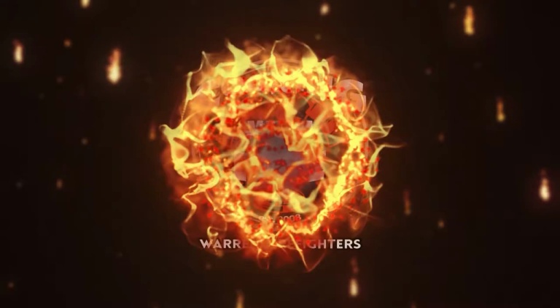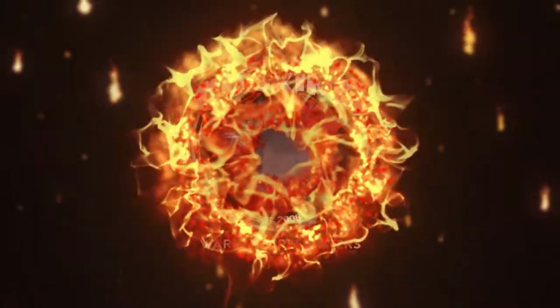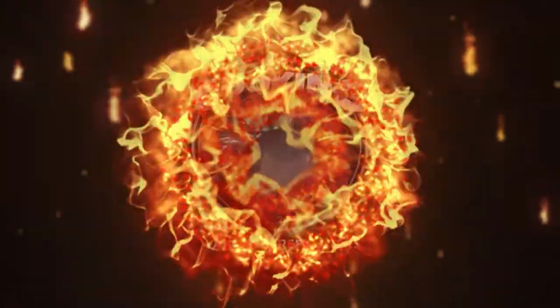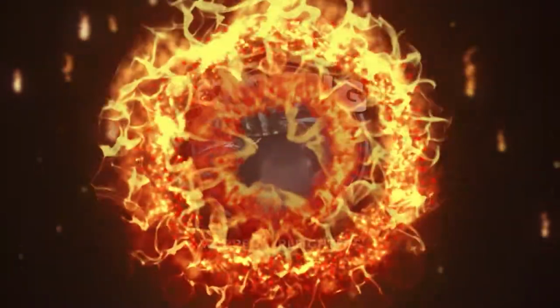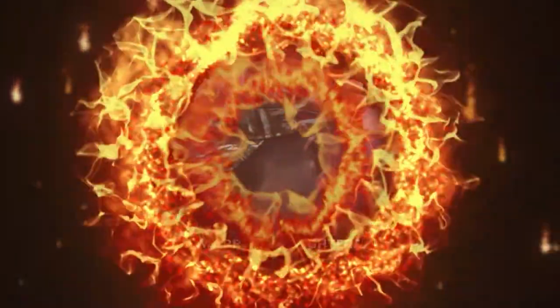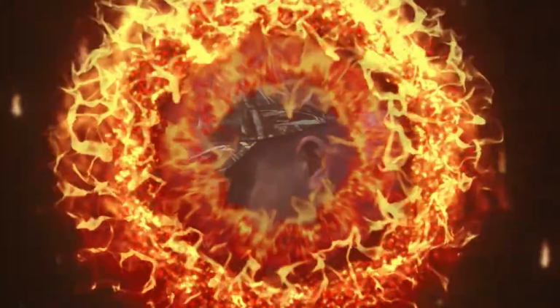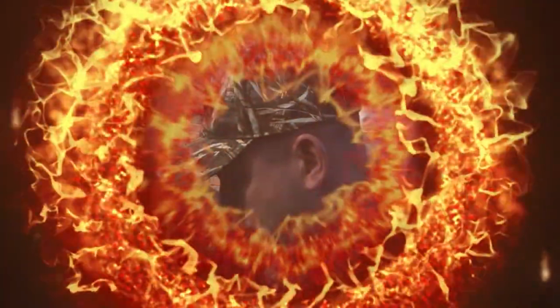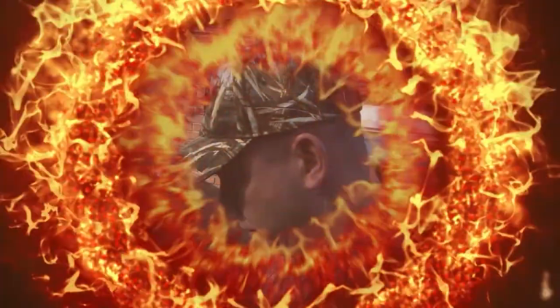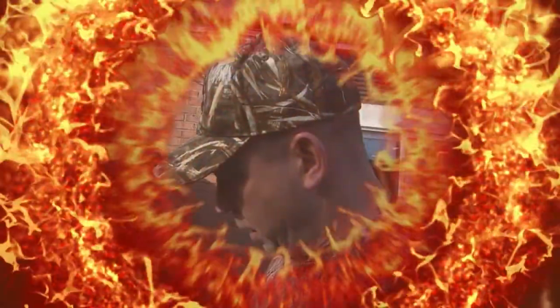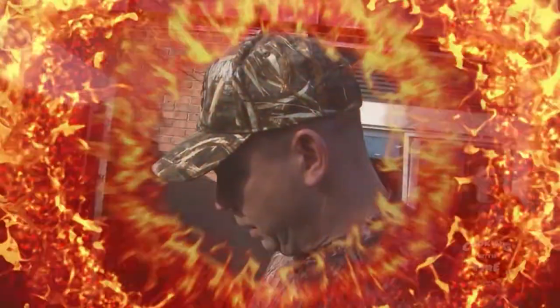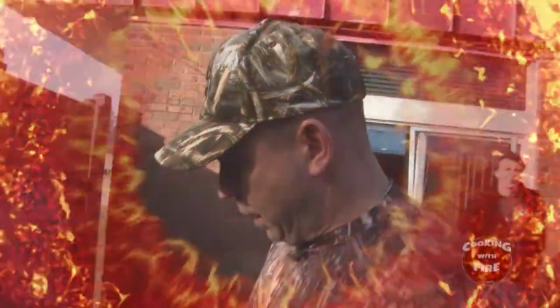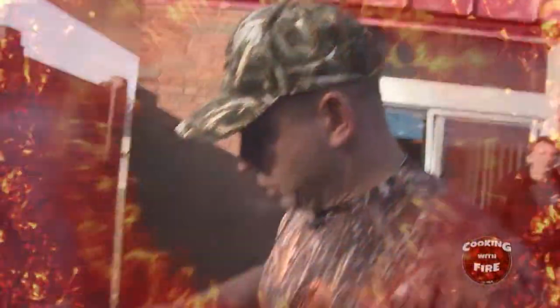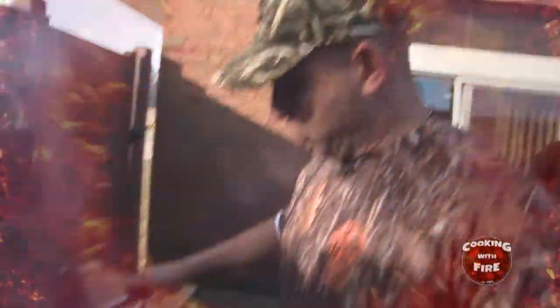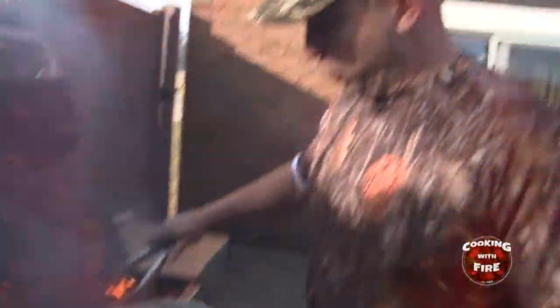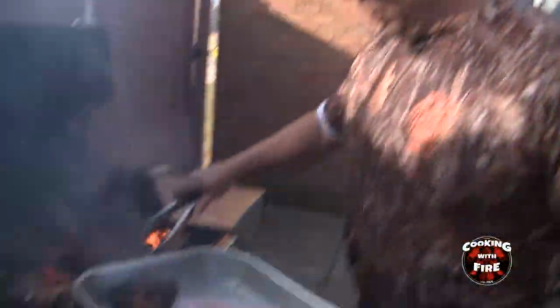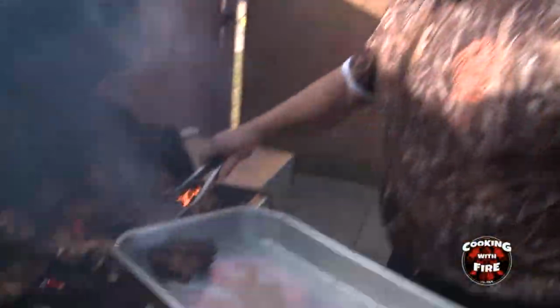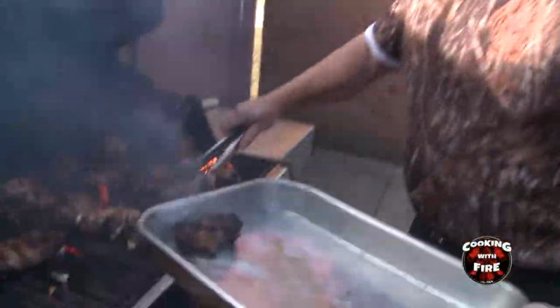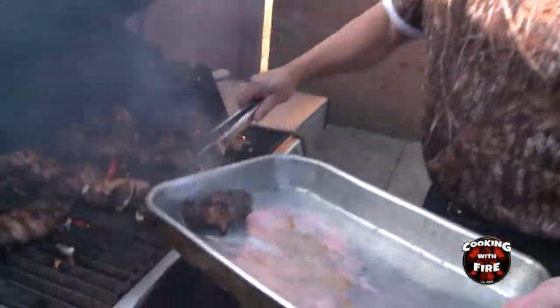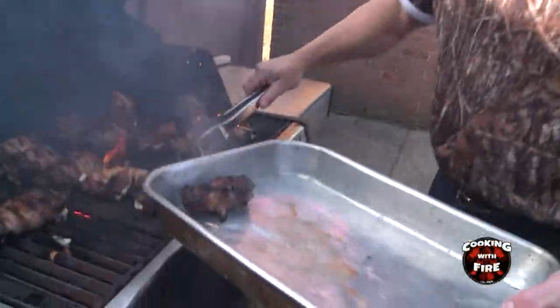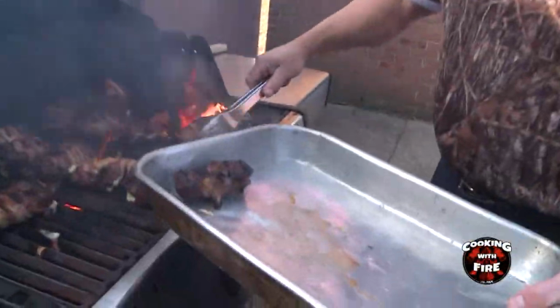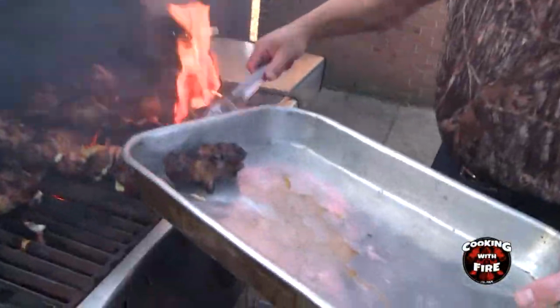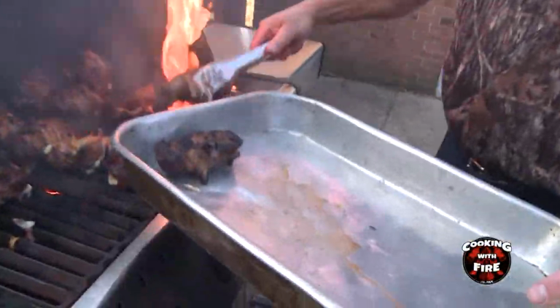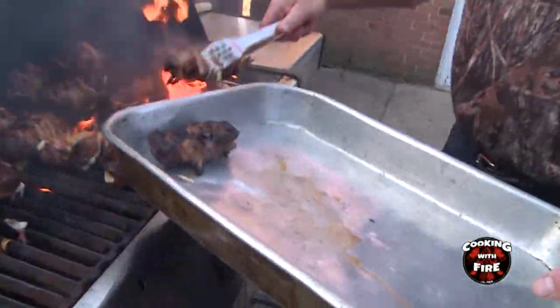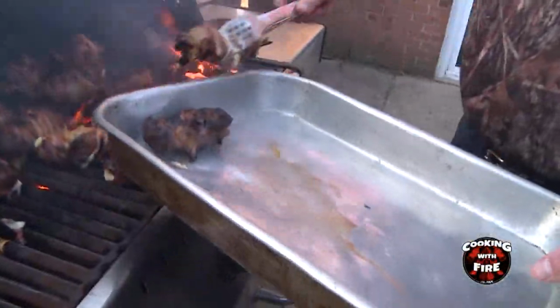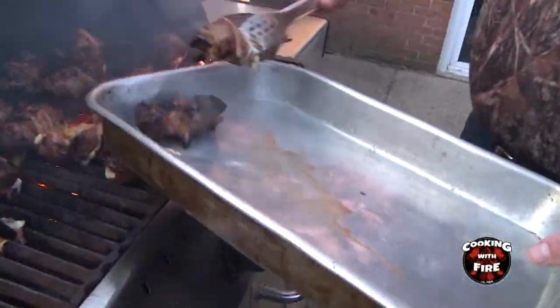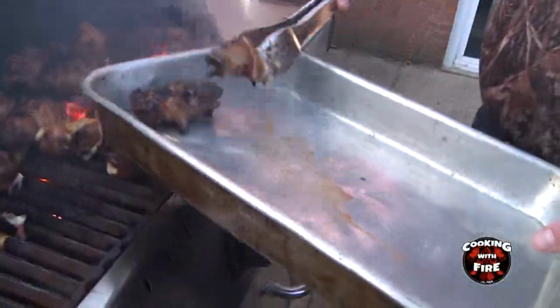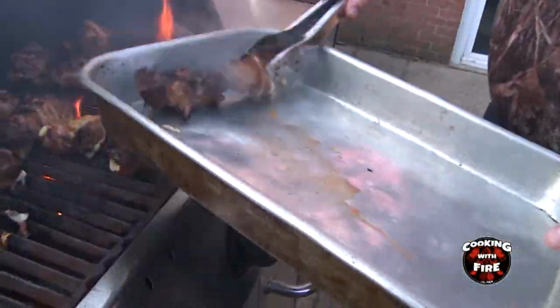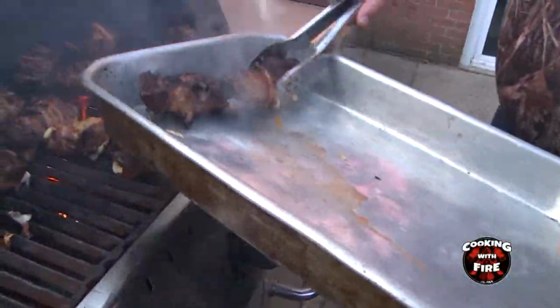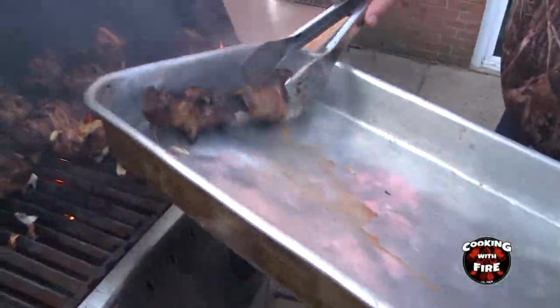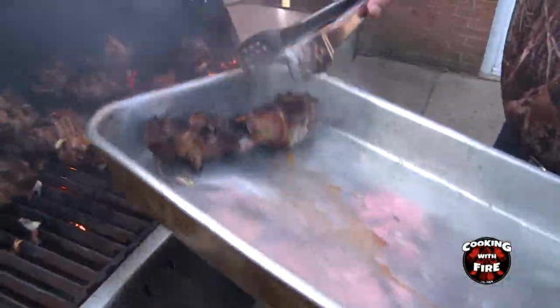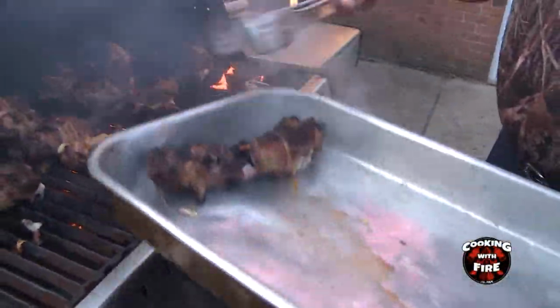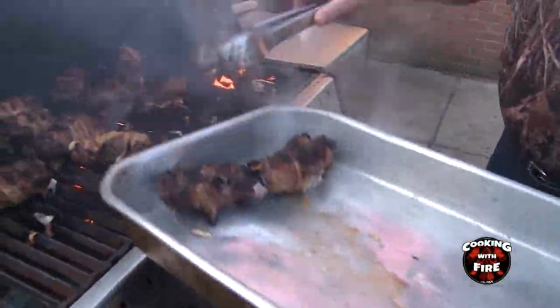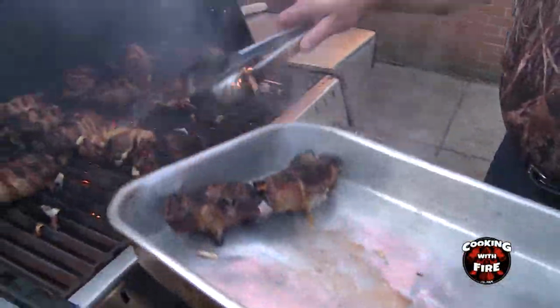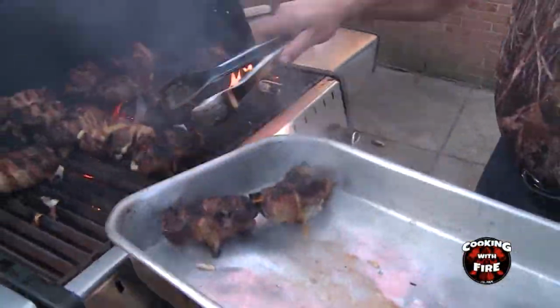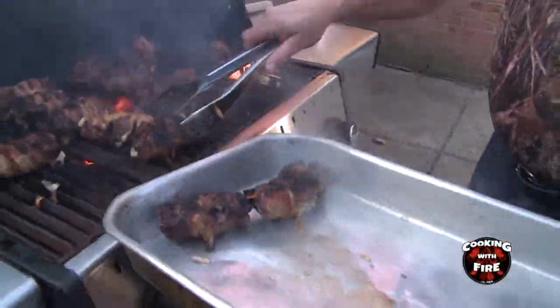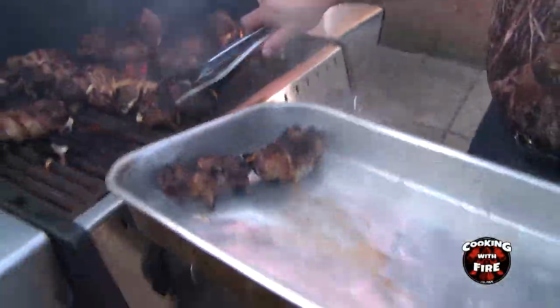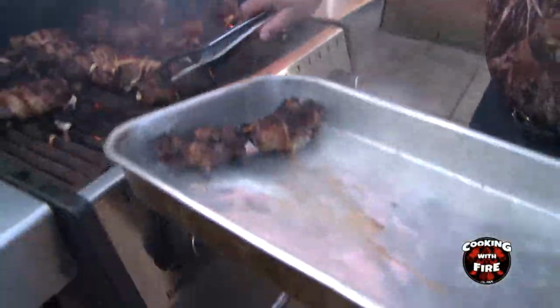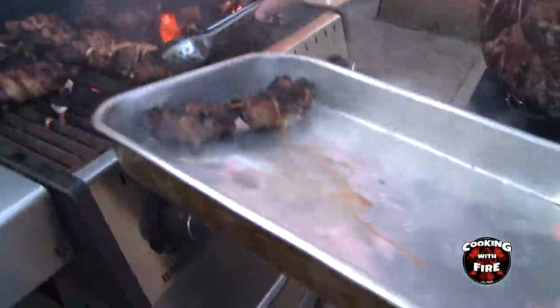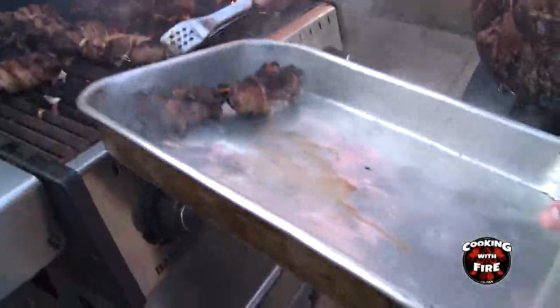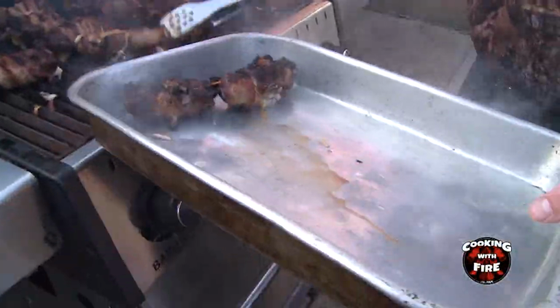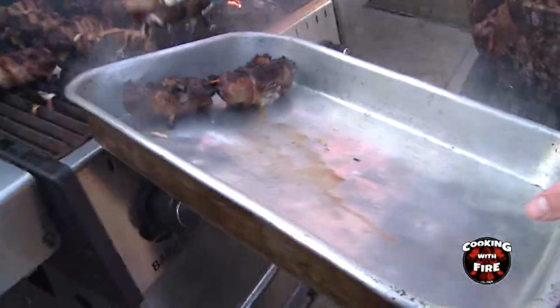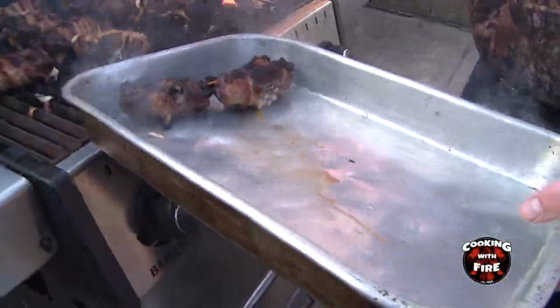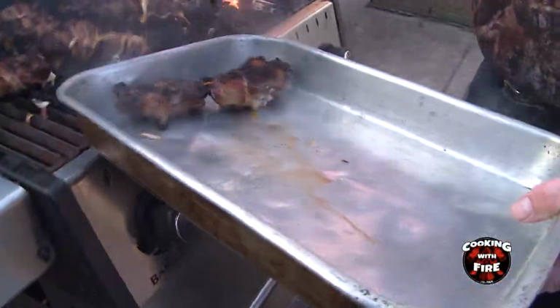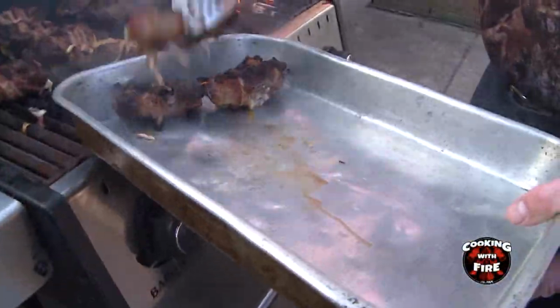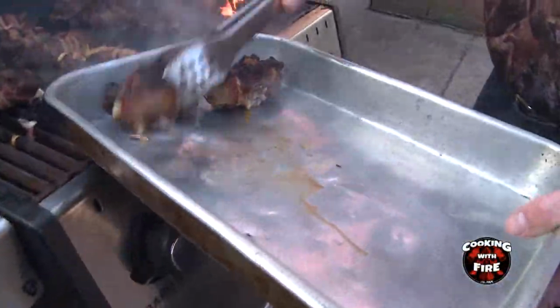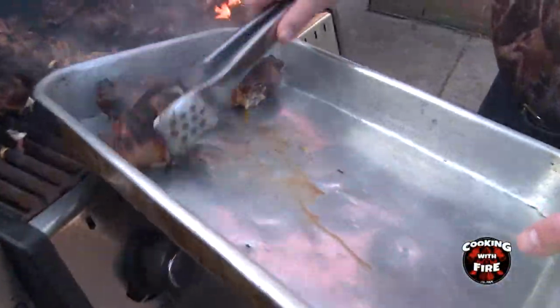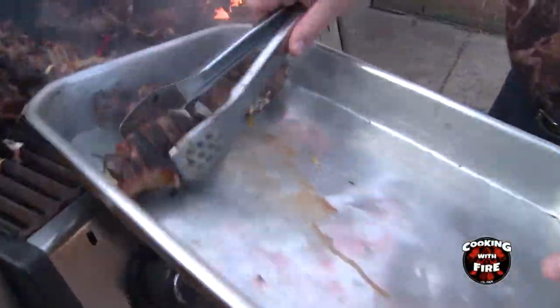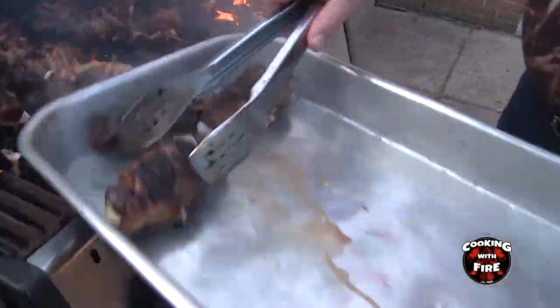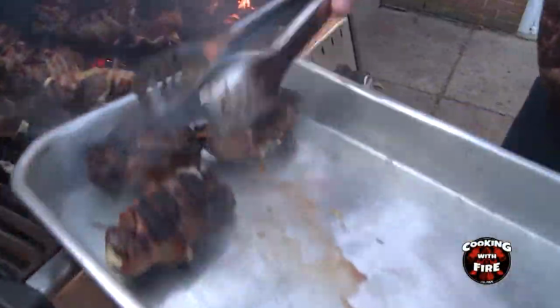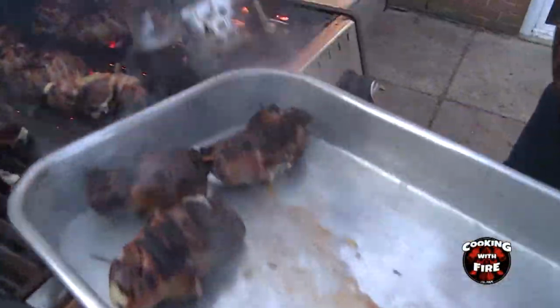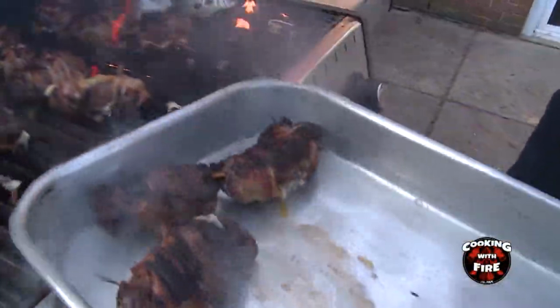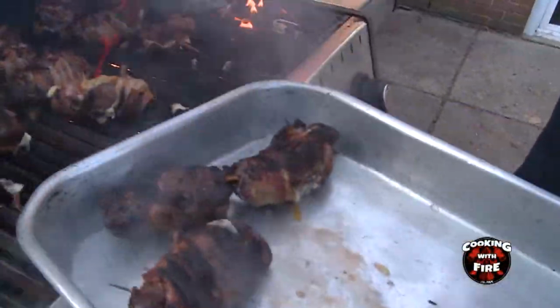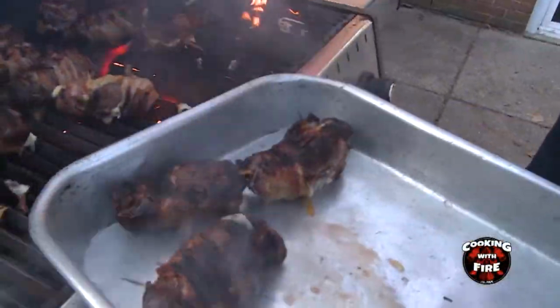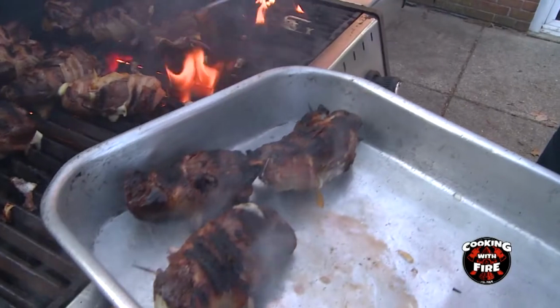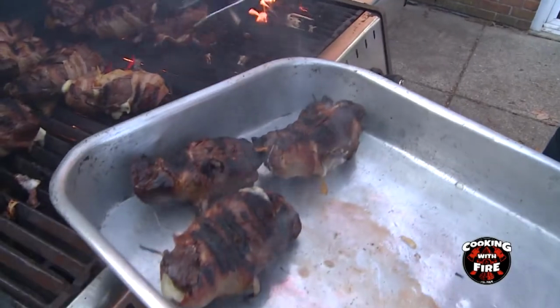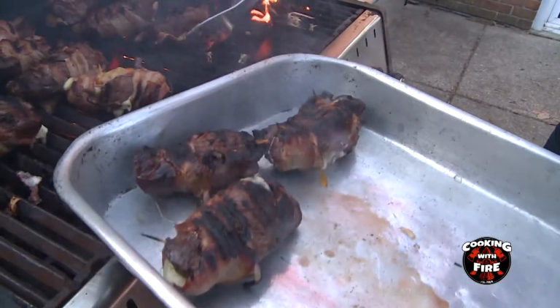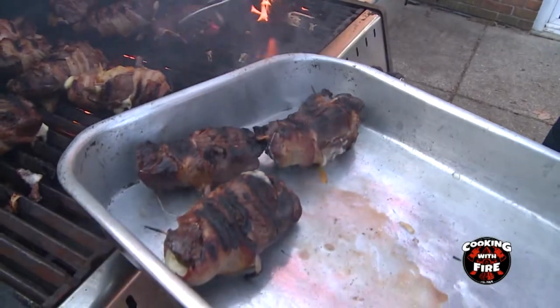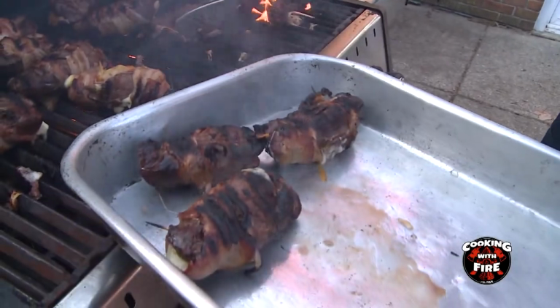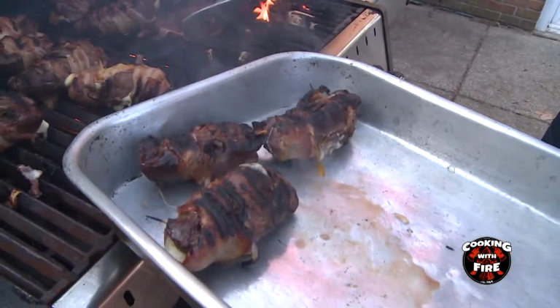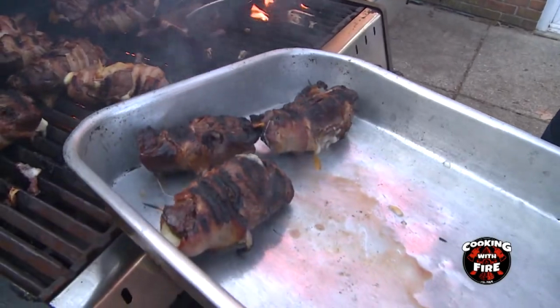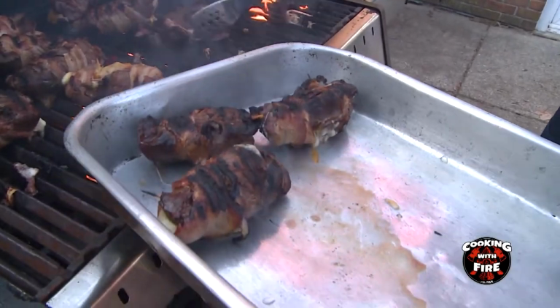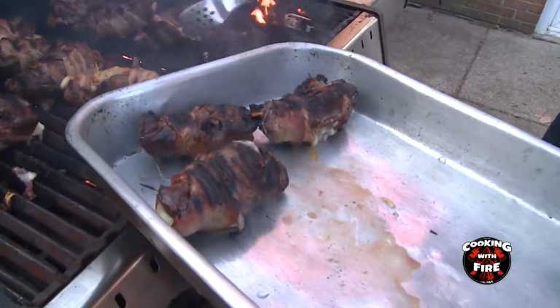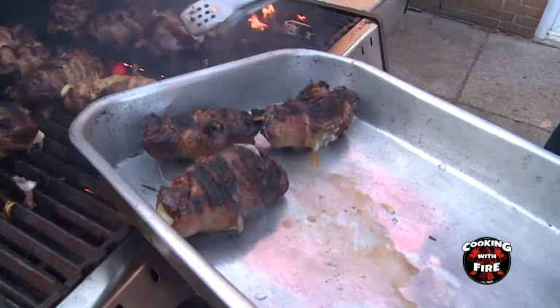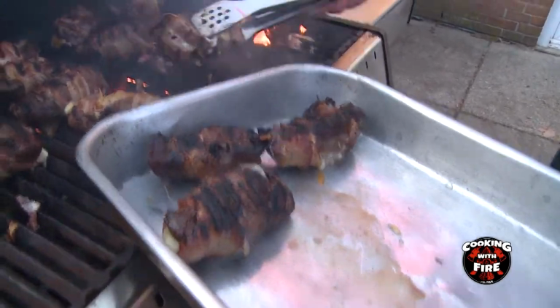Alright, these are done now, so we're going to take these off. We'll take them in — they've been cooking for about...